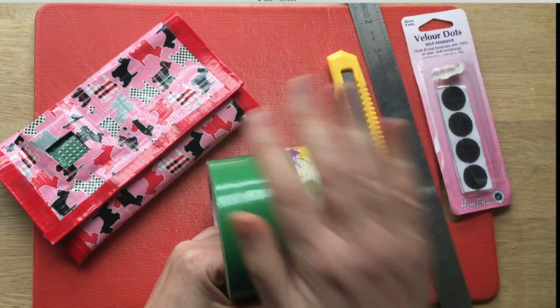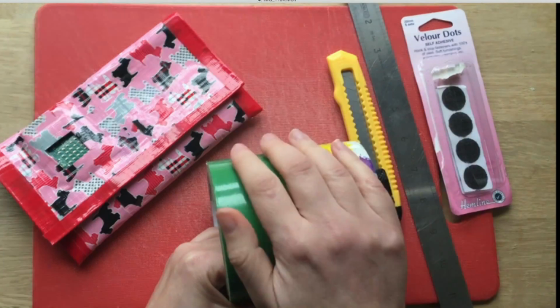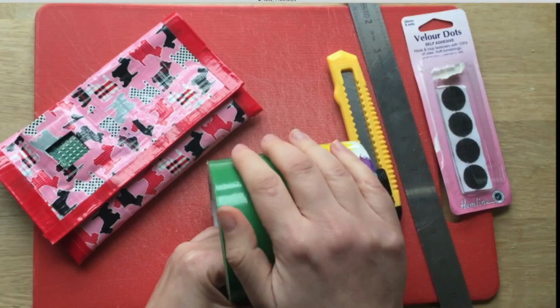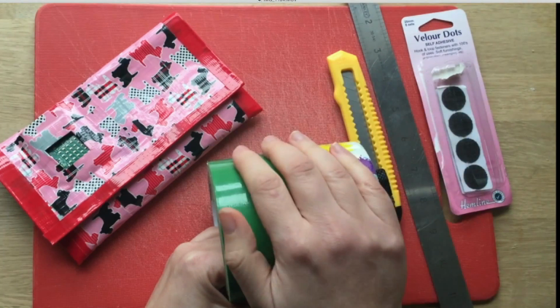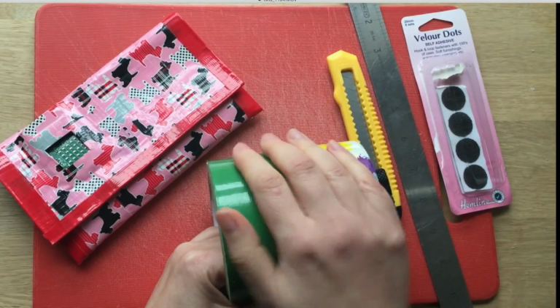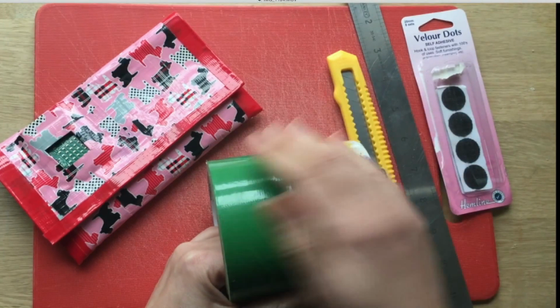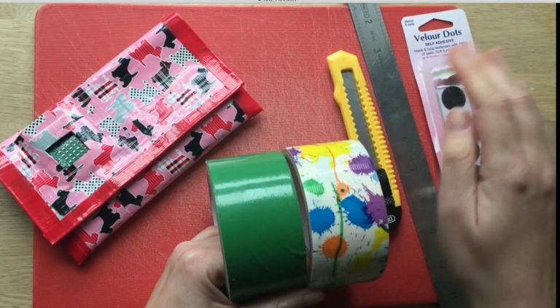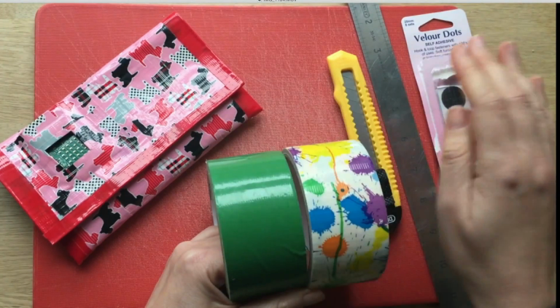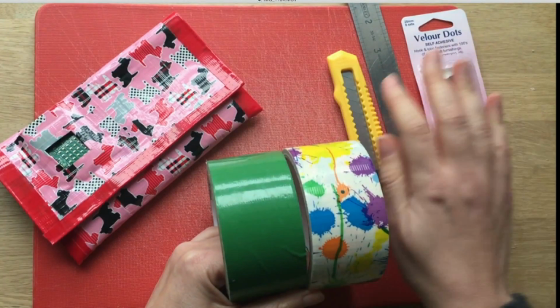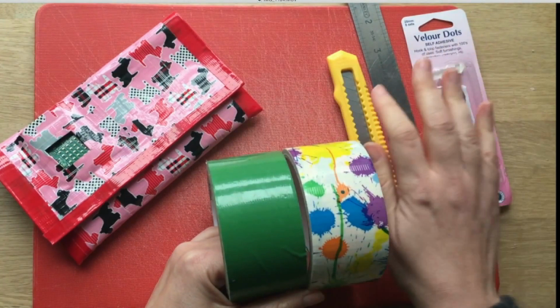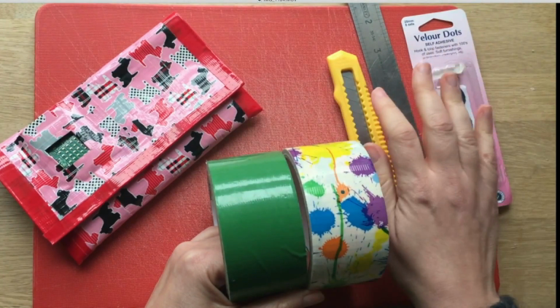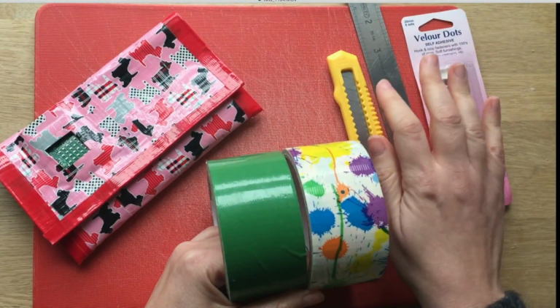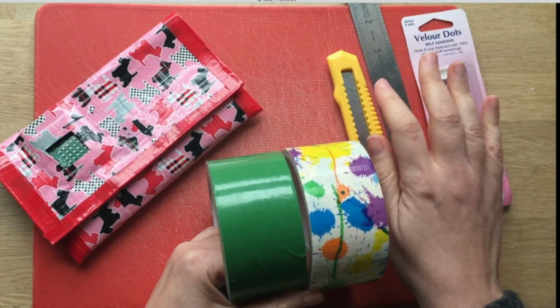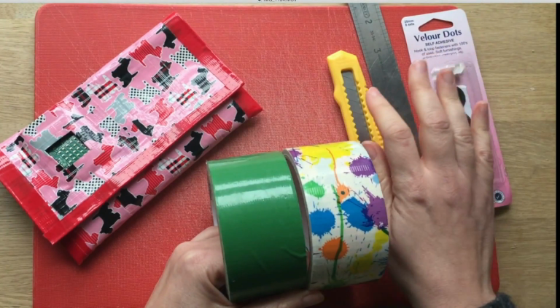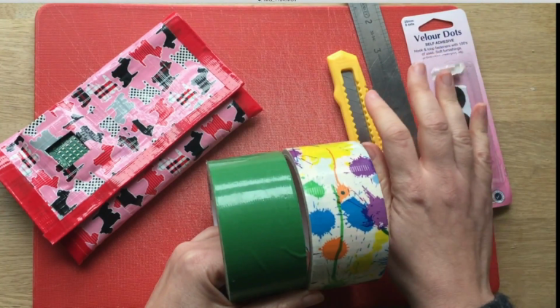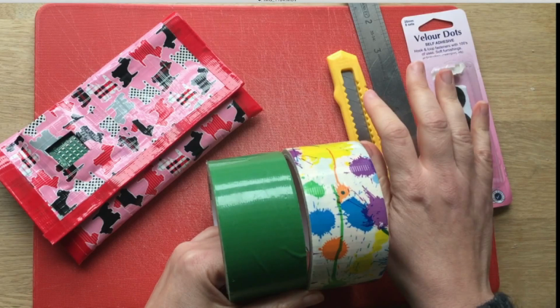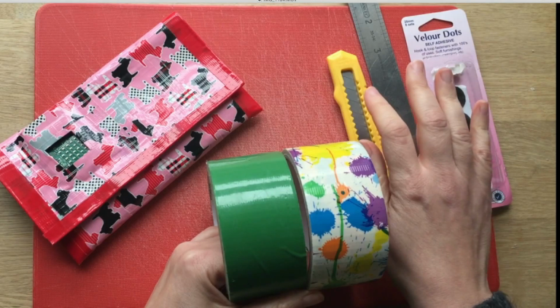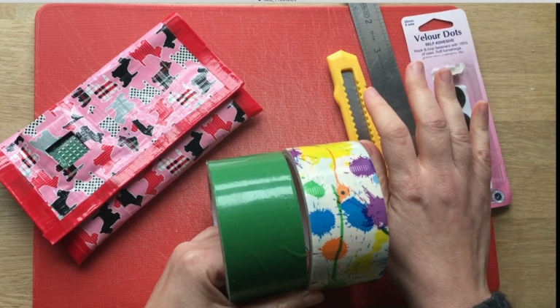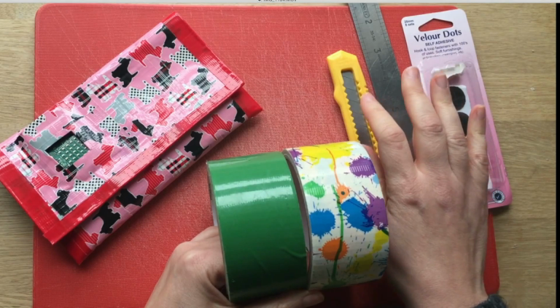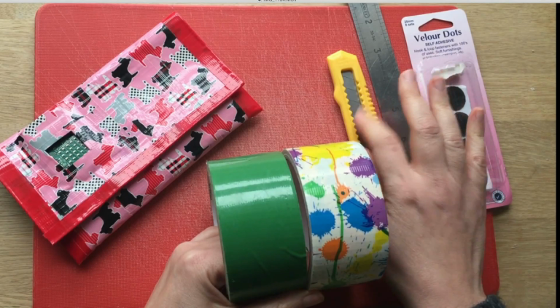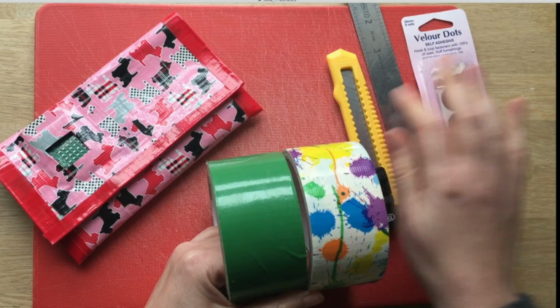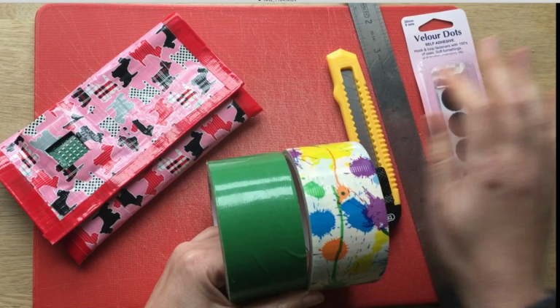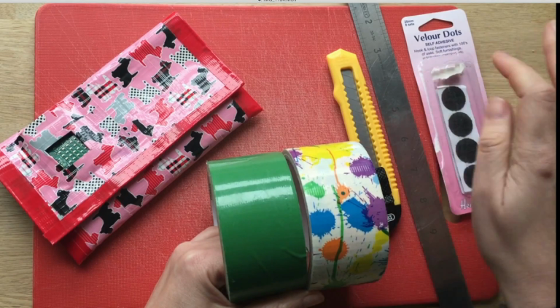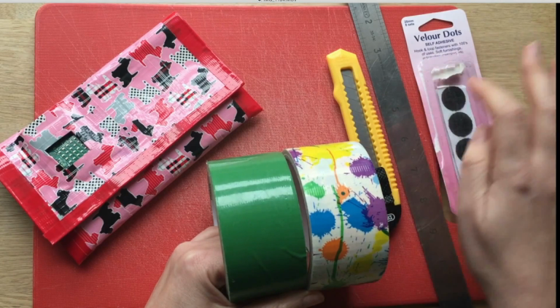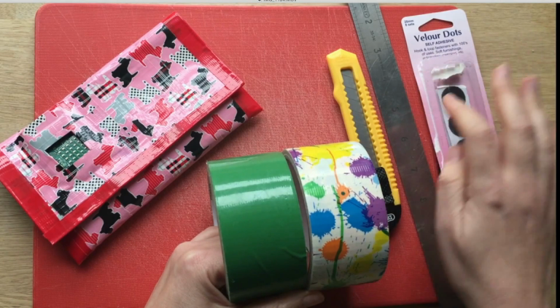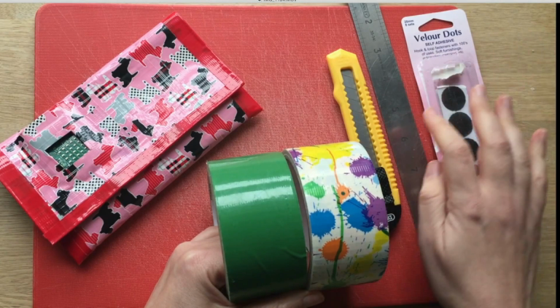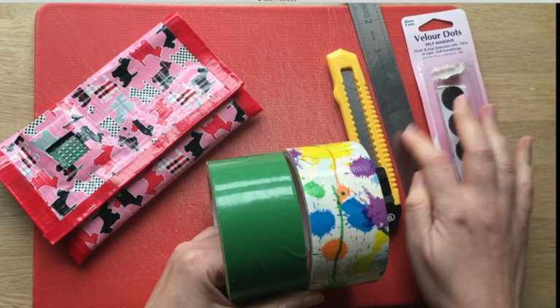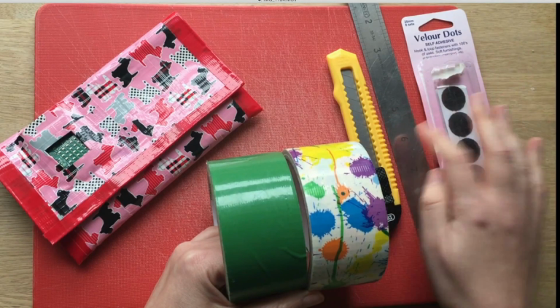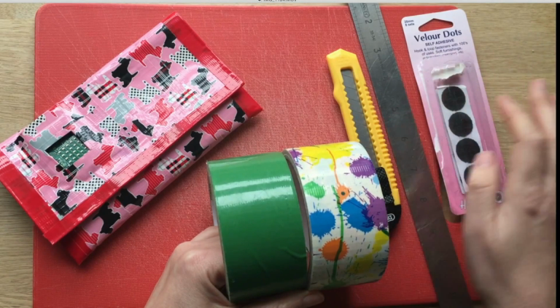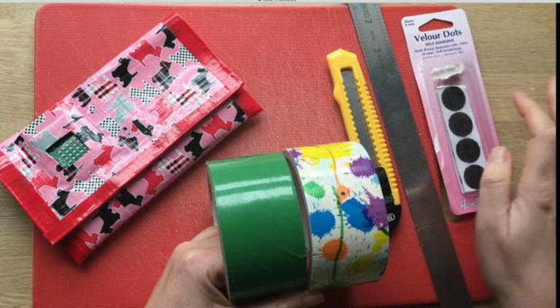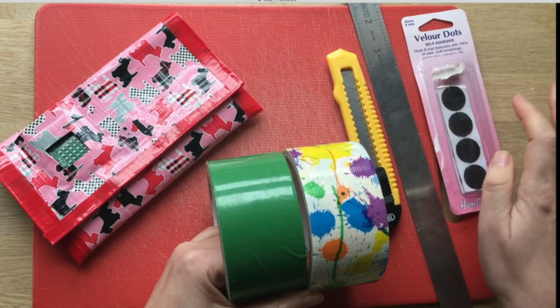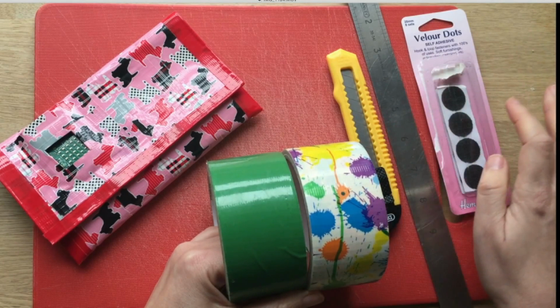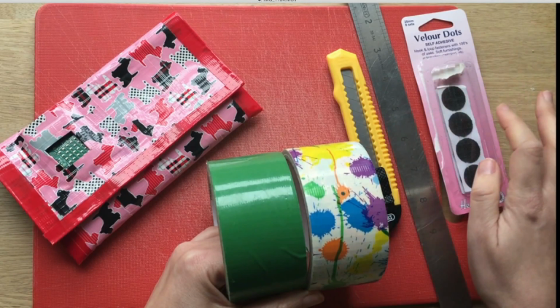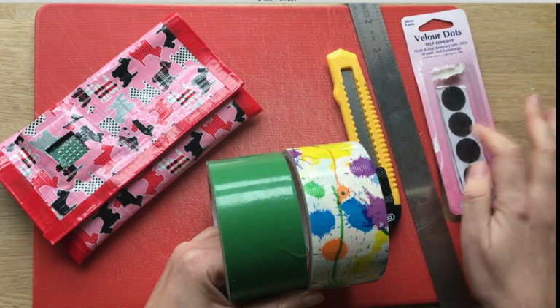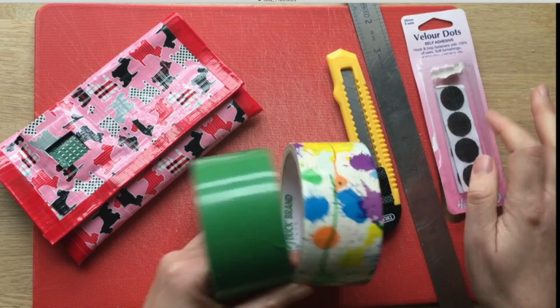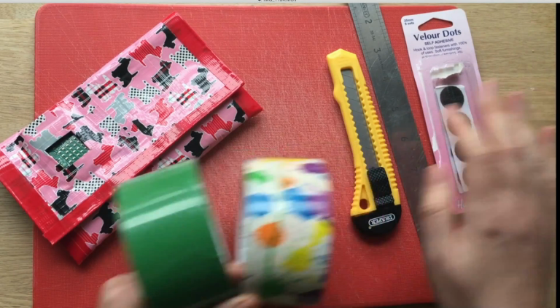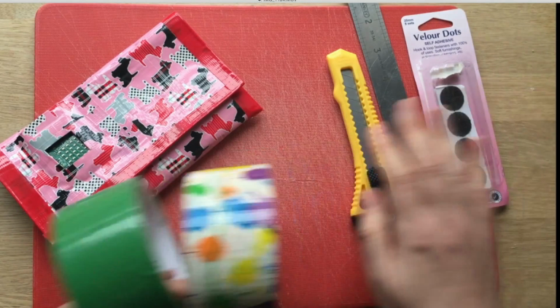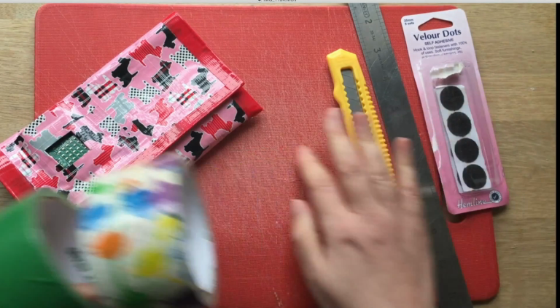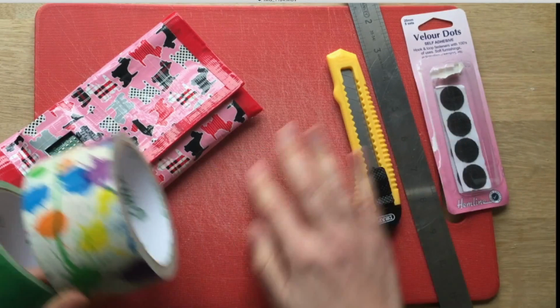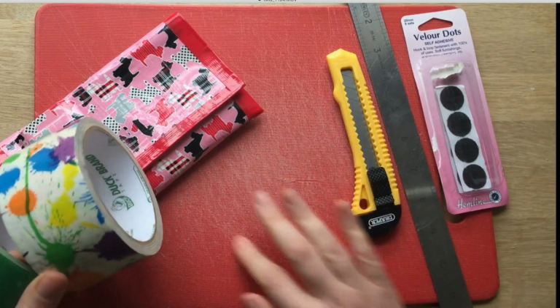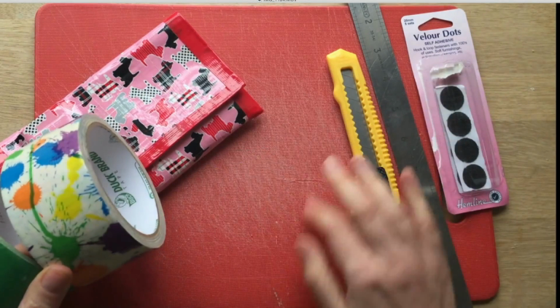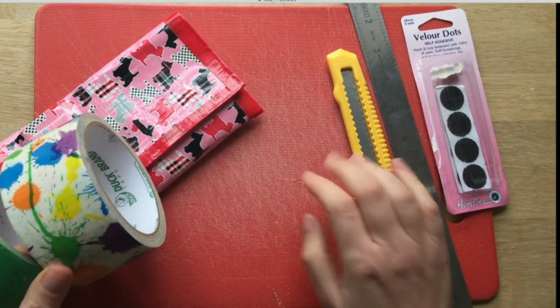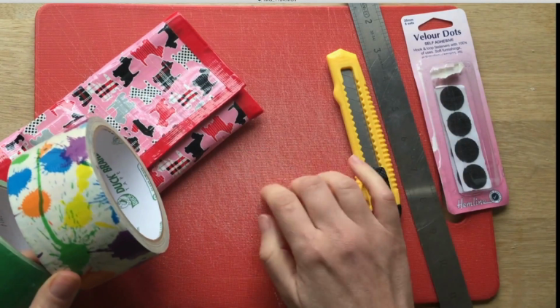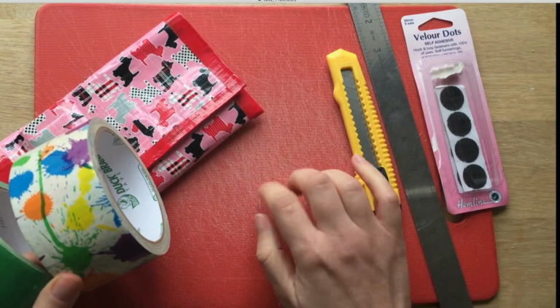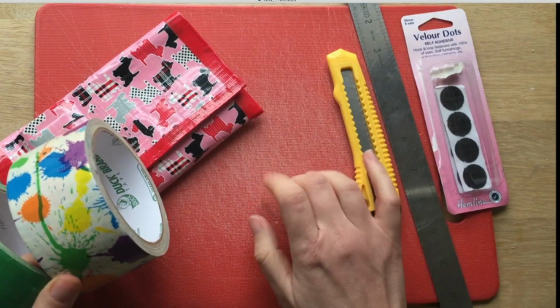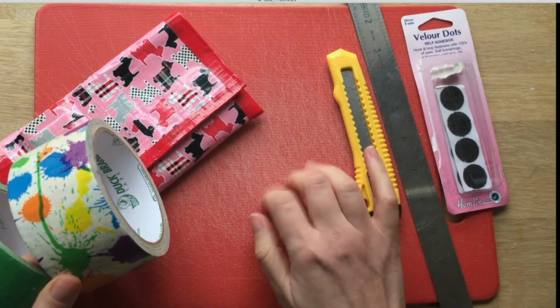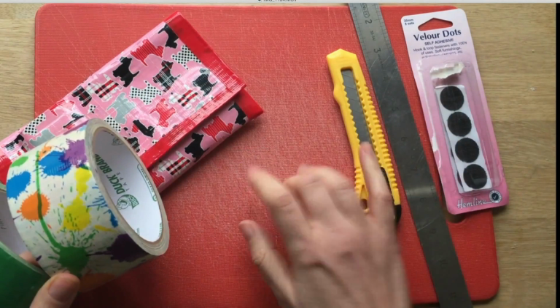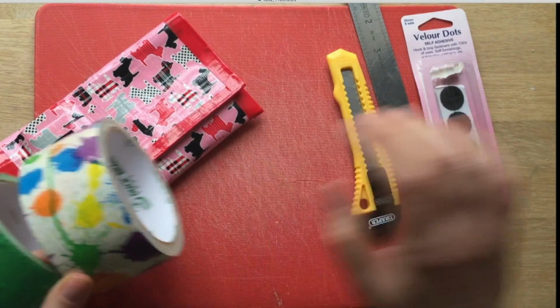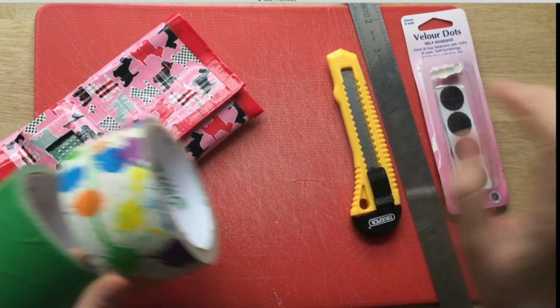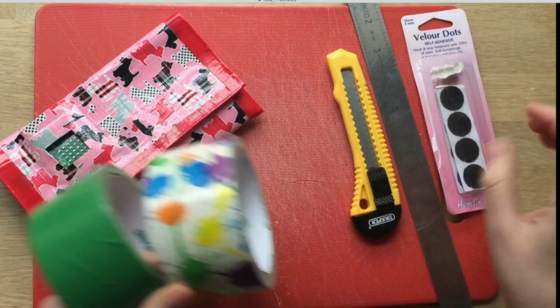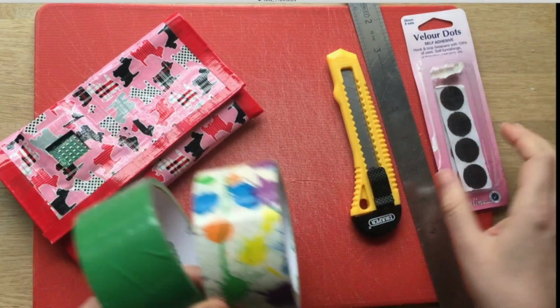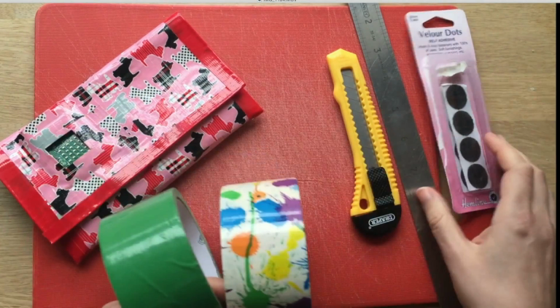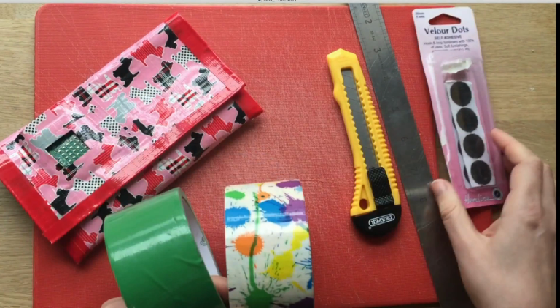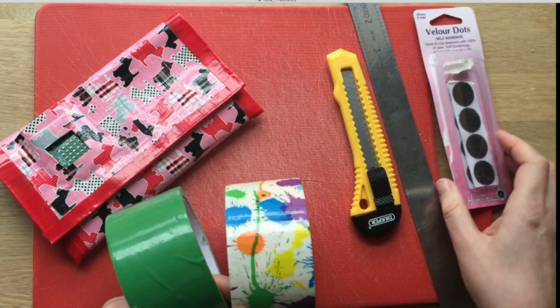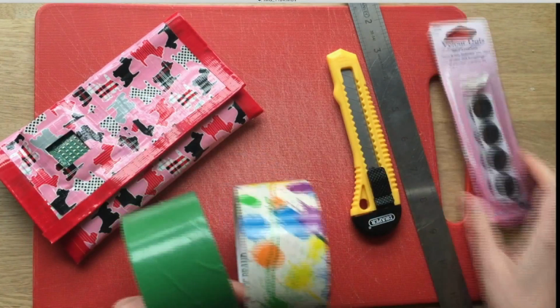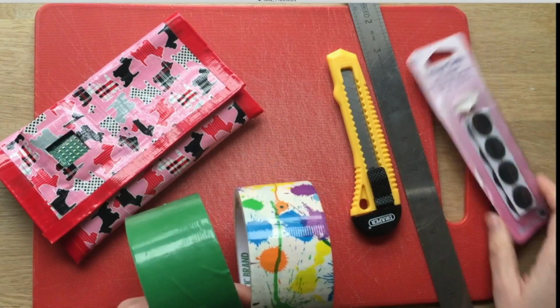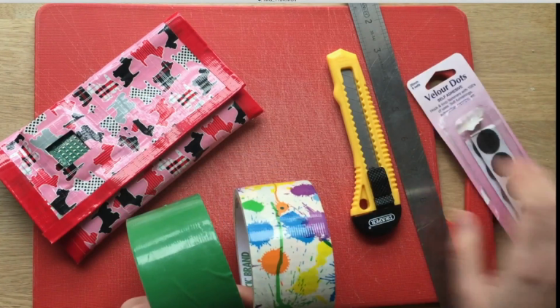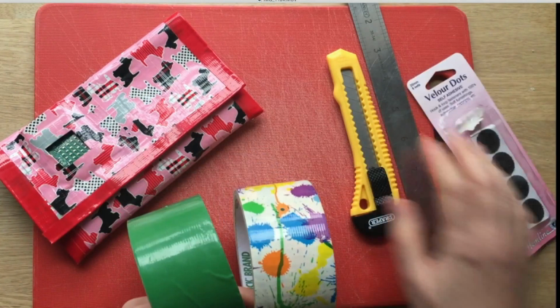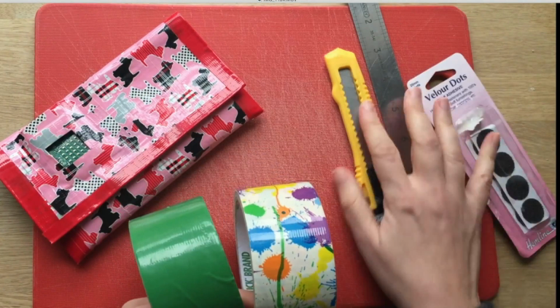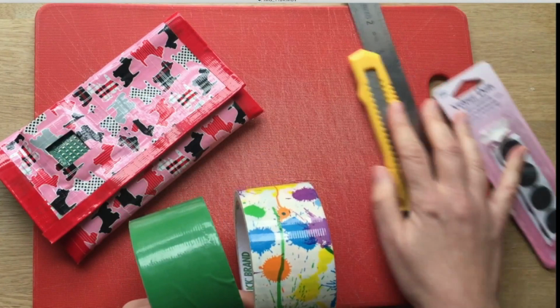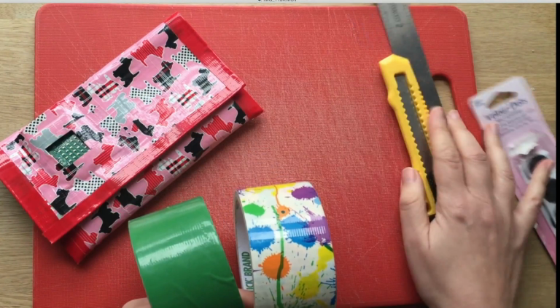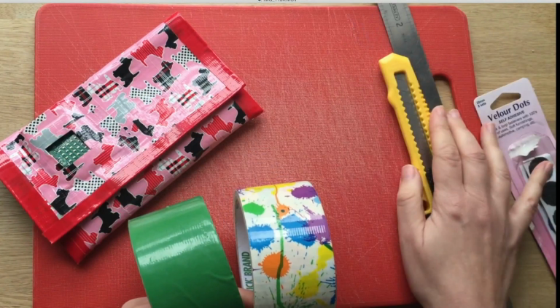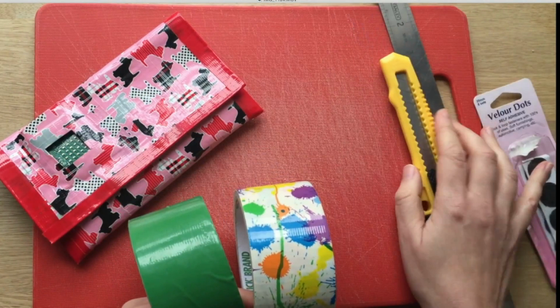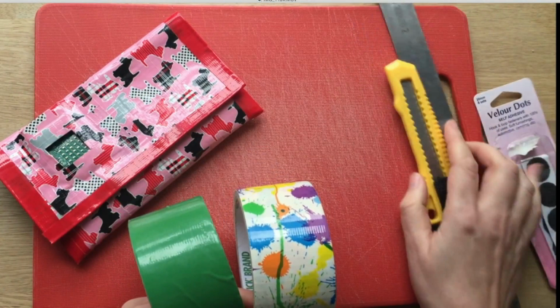You know, duct tape comes in all sorts of colors these days so you should be able to find something that you like. And then finally you would also need some velcro dots that you can find at Amazon or at a haberdashery. So those are the main things: your duct tape, your Stanley knife, a metal ruler, velcro, and a plastic board. So let's get started.